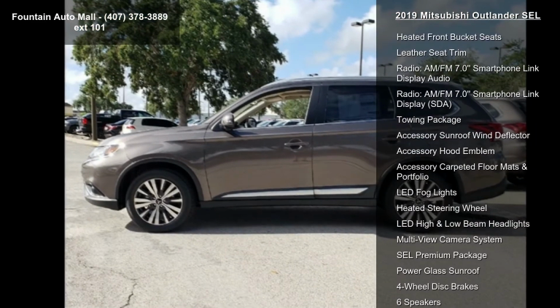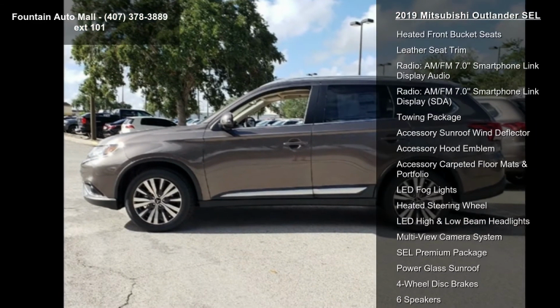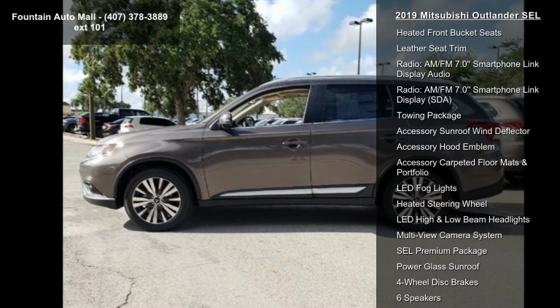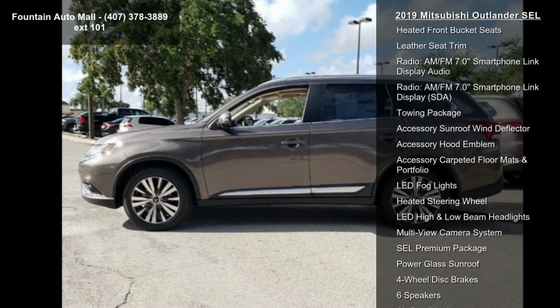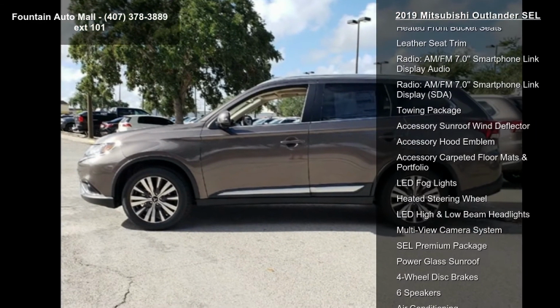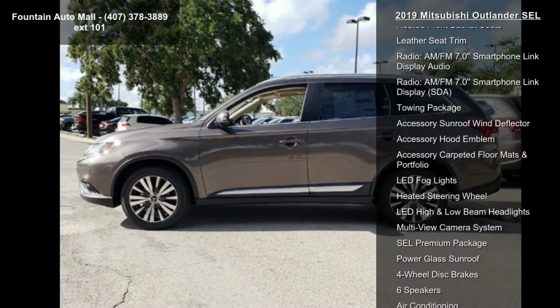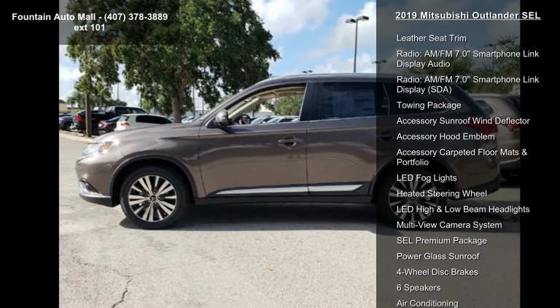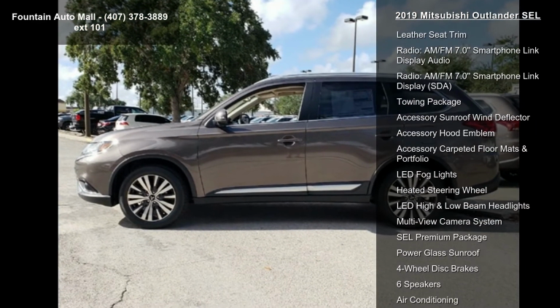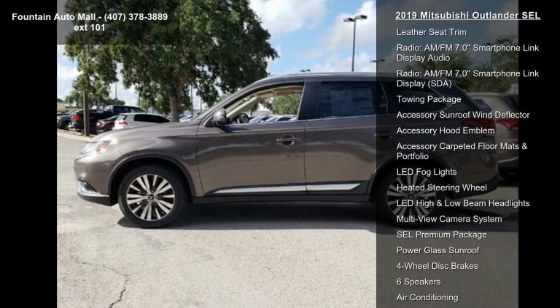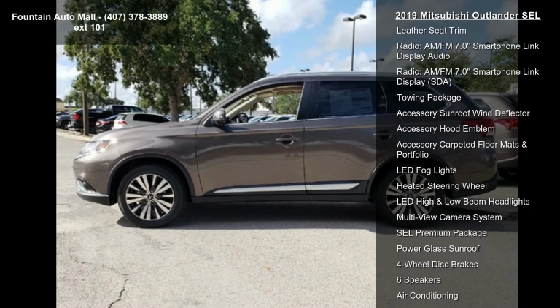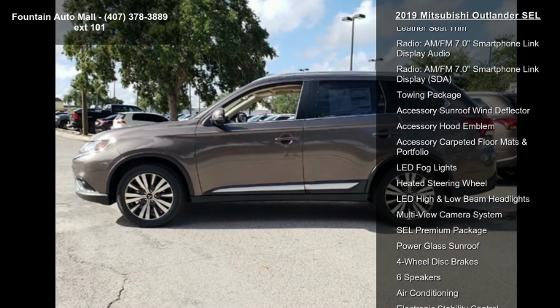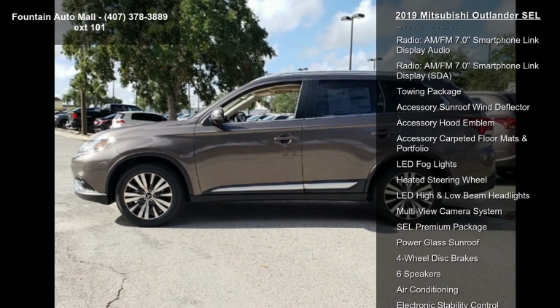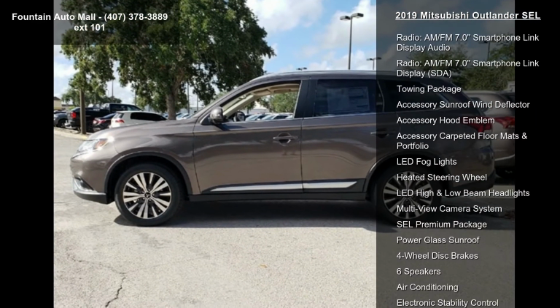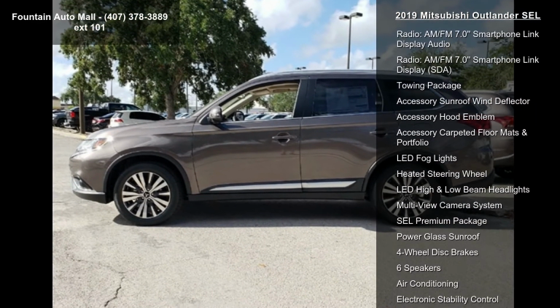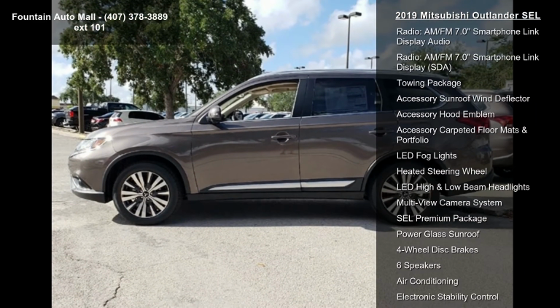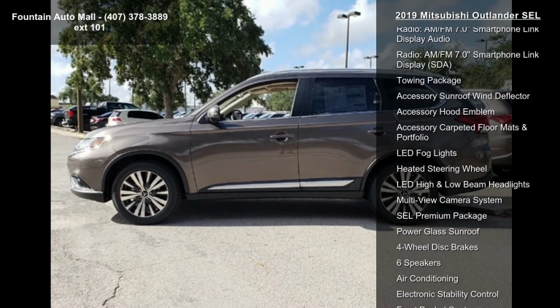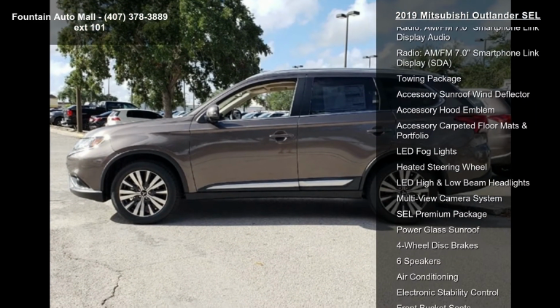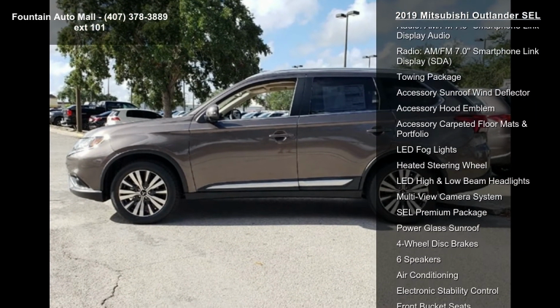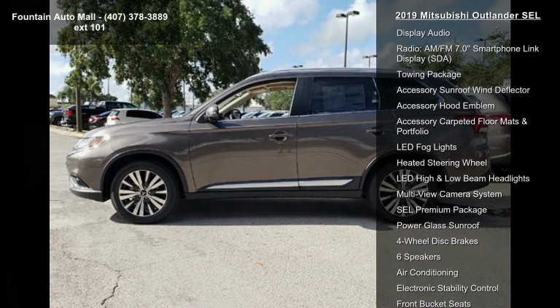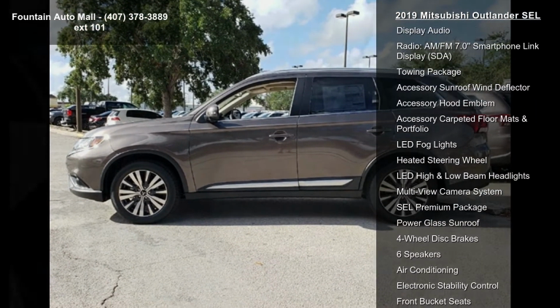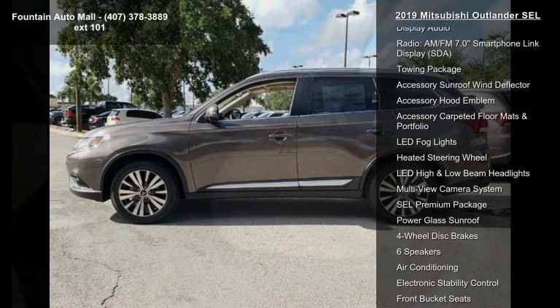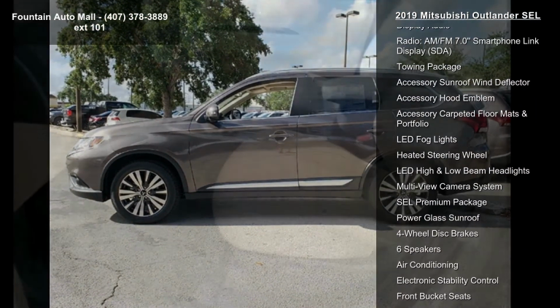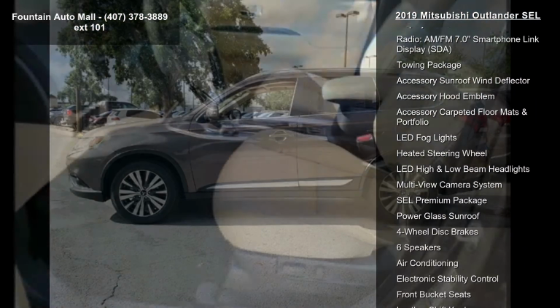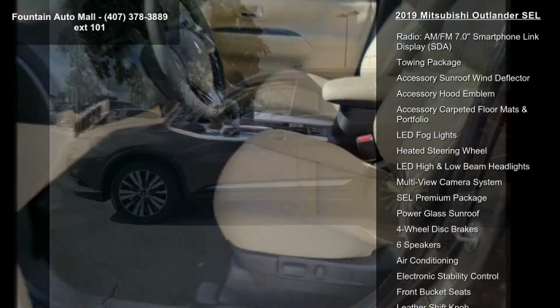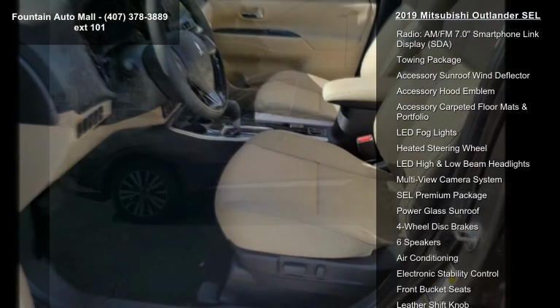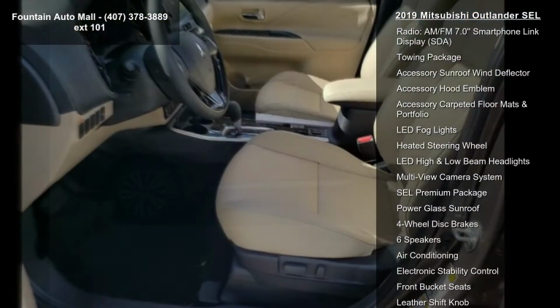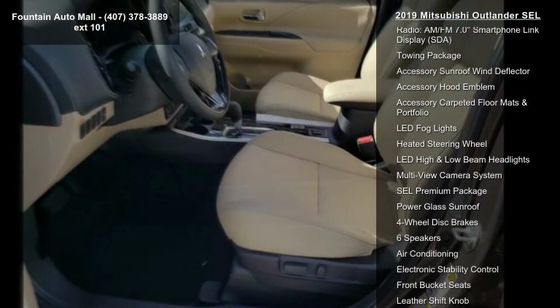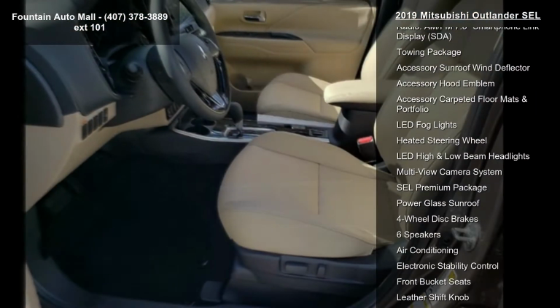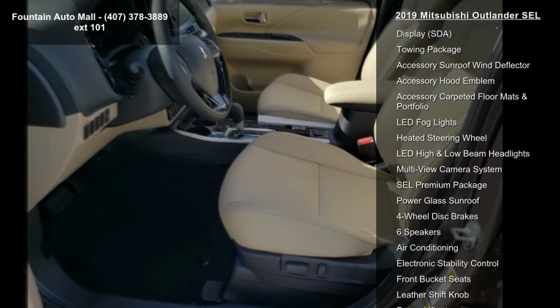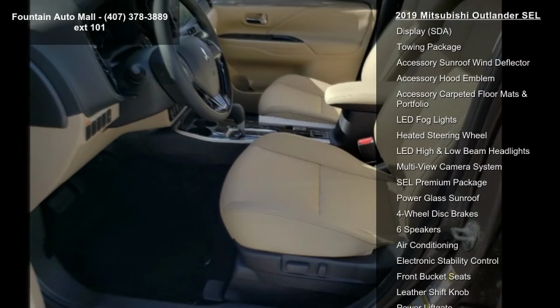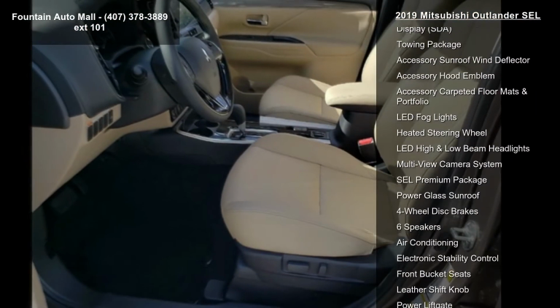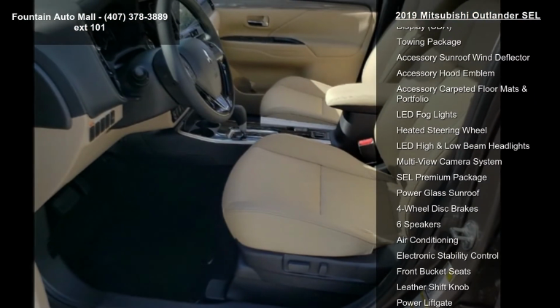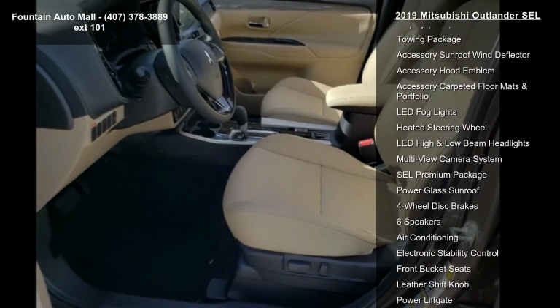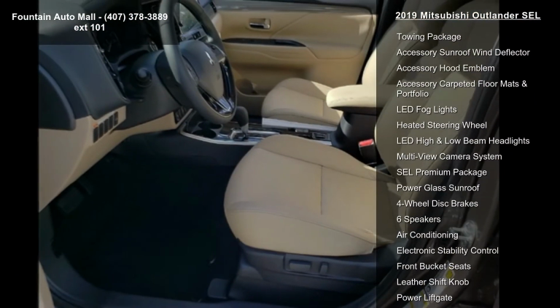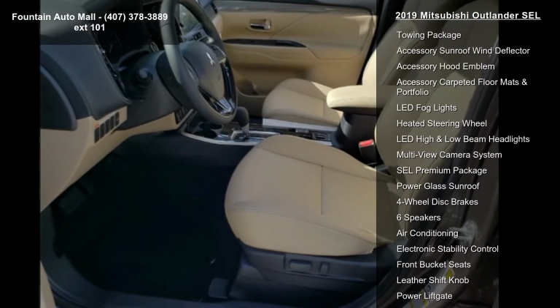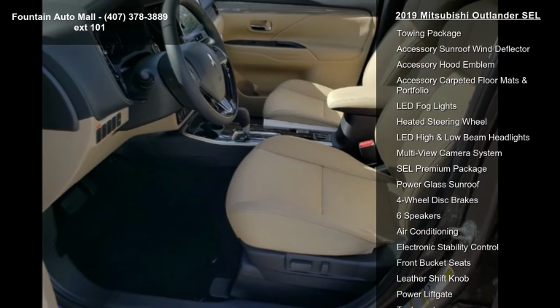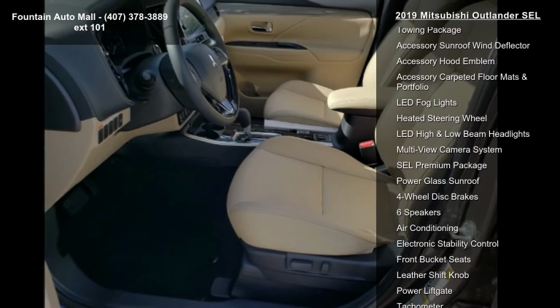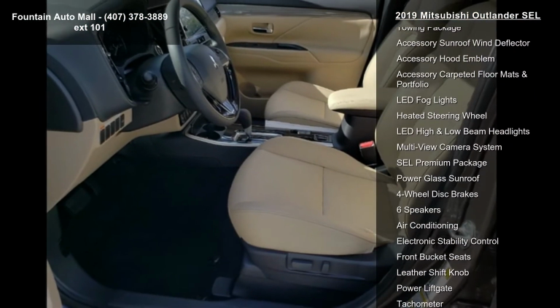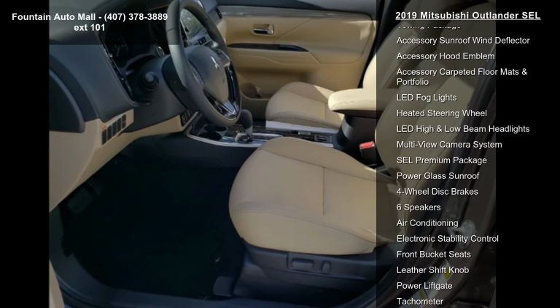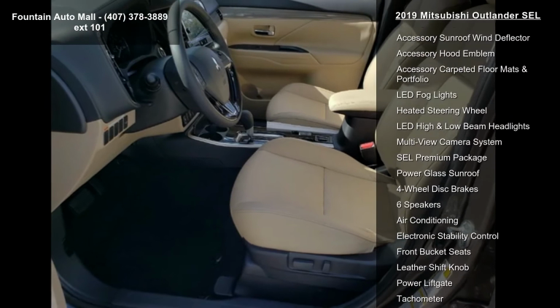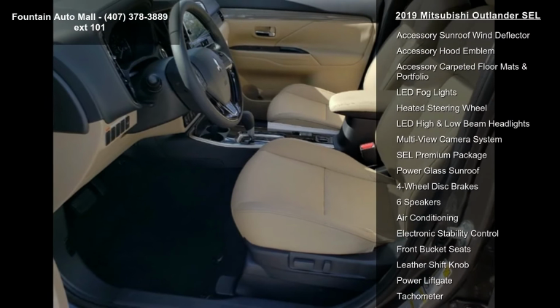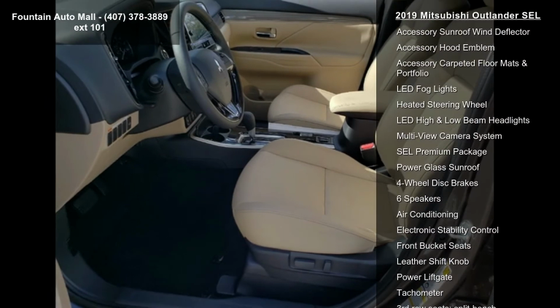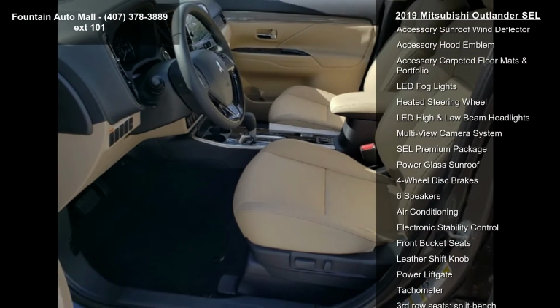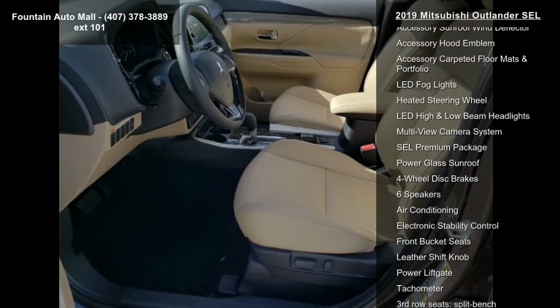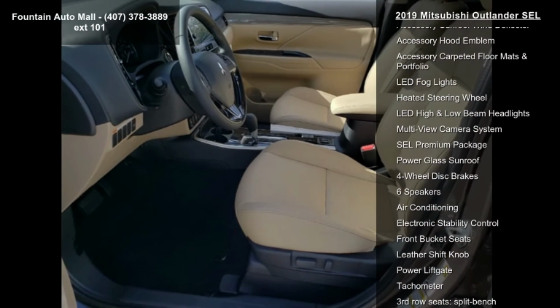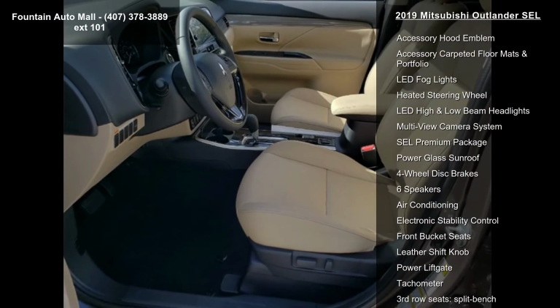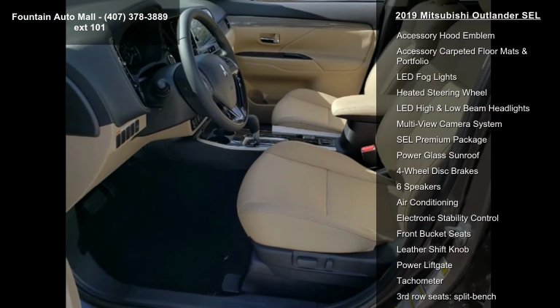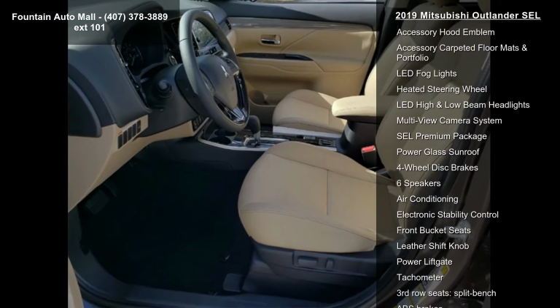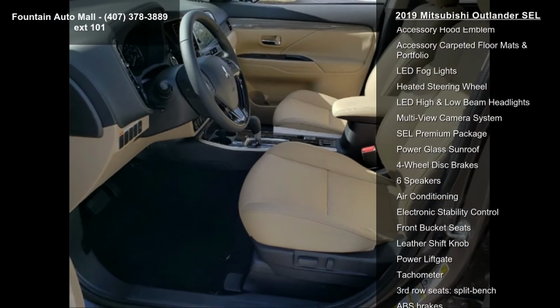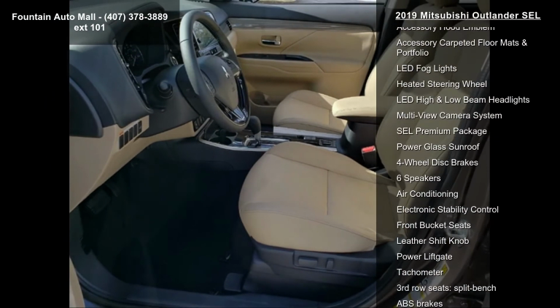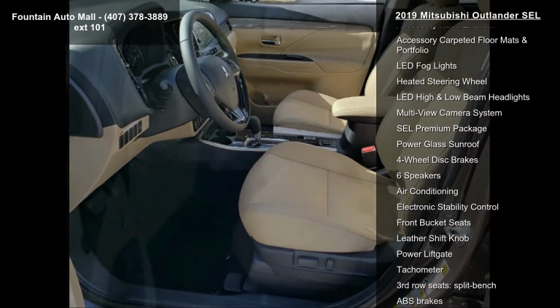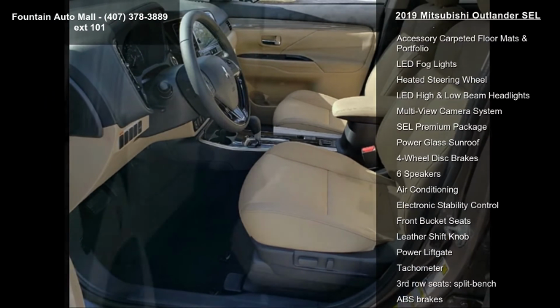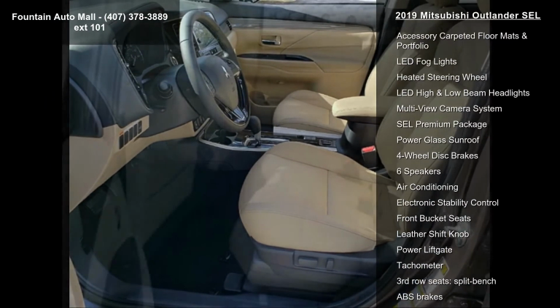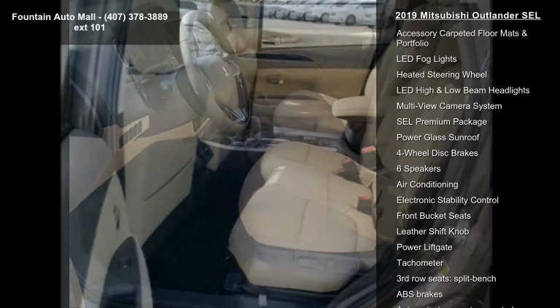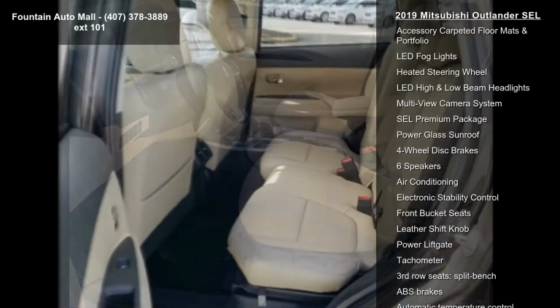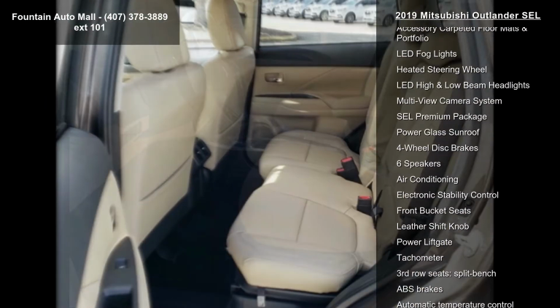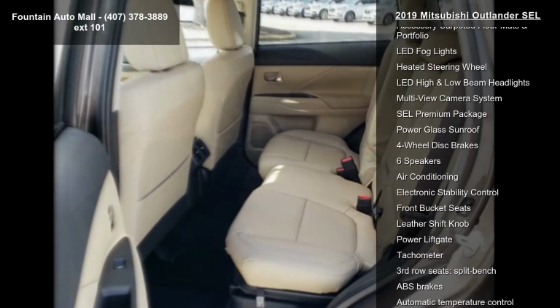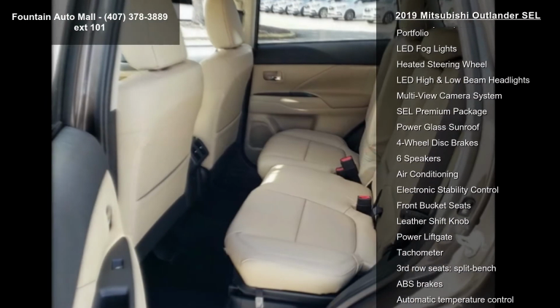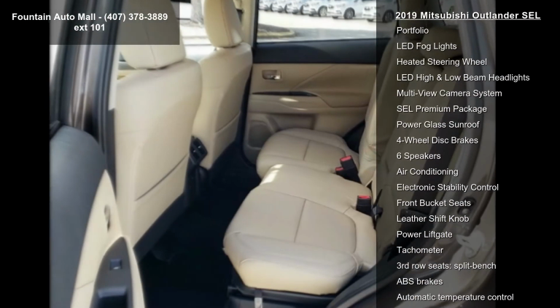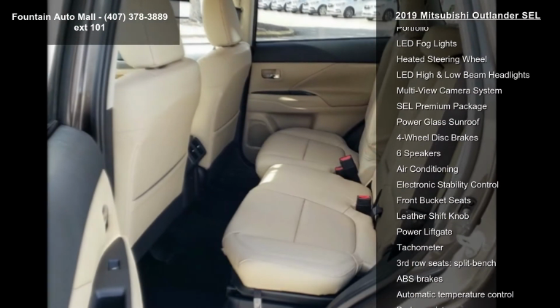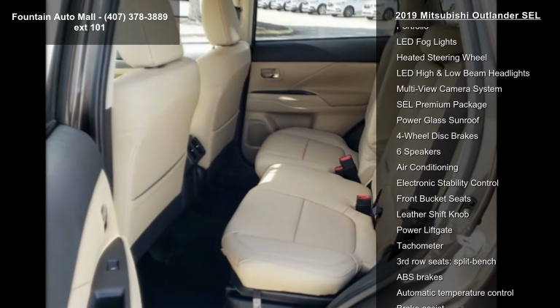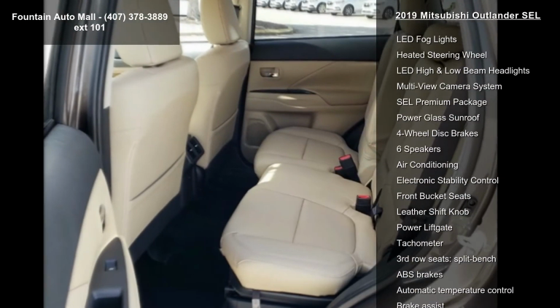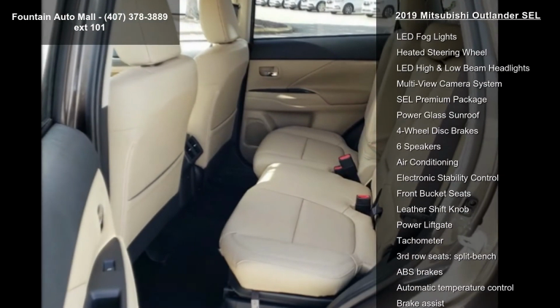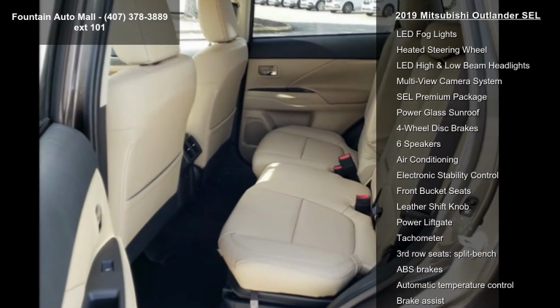Heated front bucket seats, leather seat trim, and radio AMFM 7.0 smartphone link display audio.